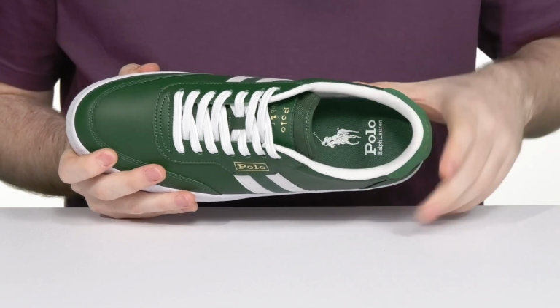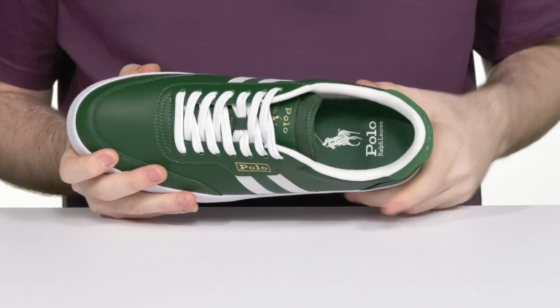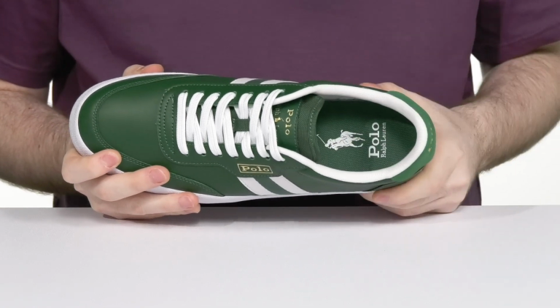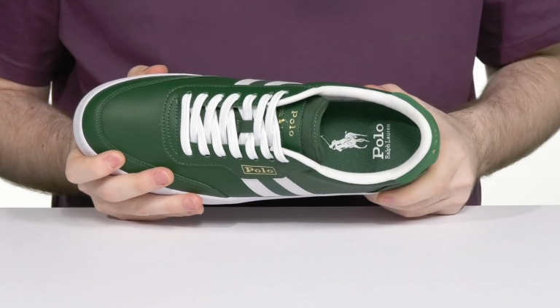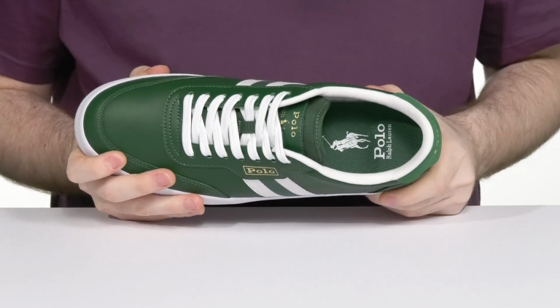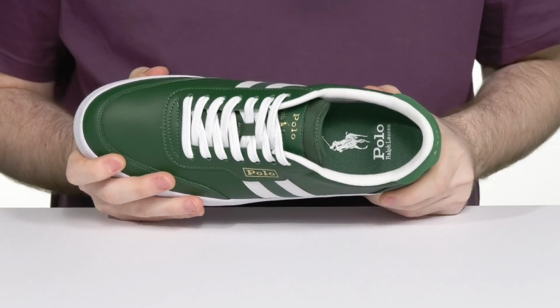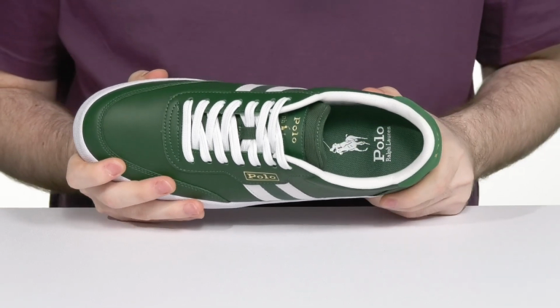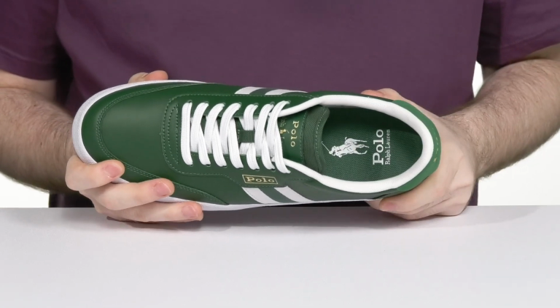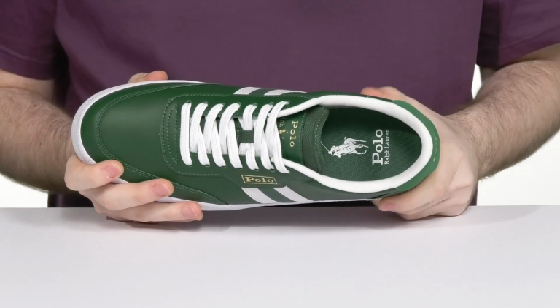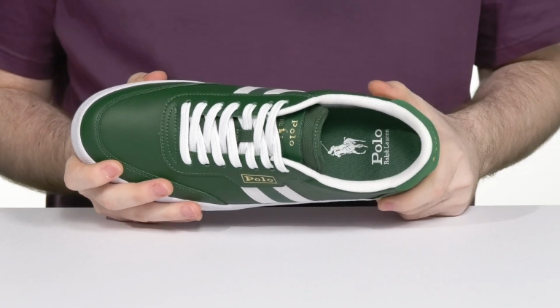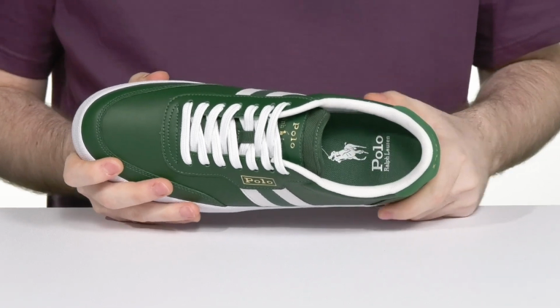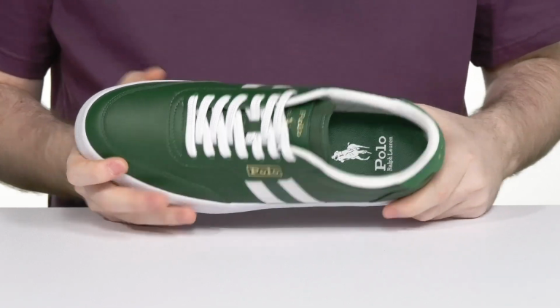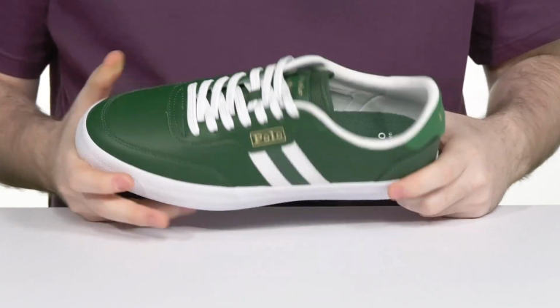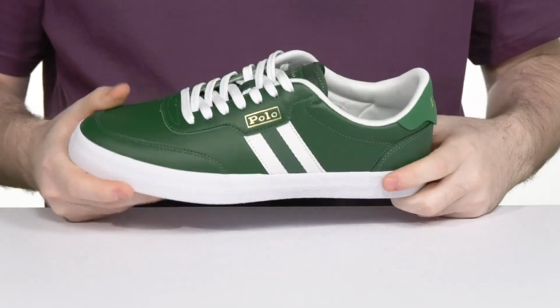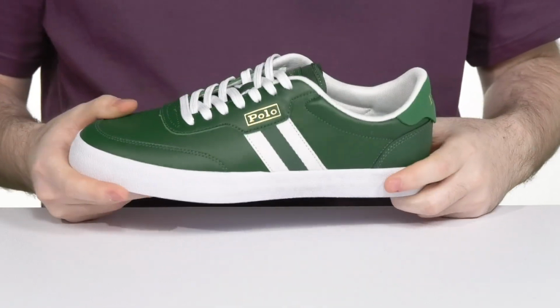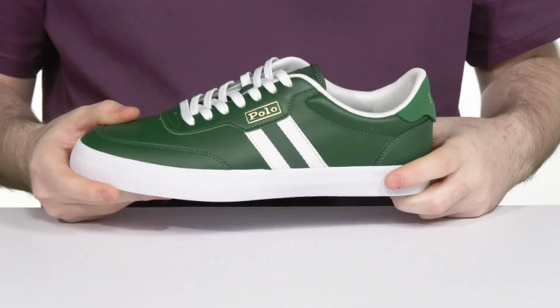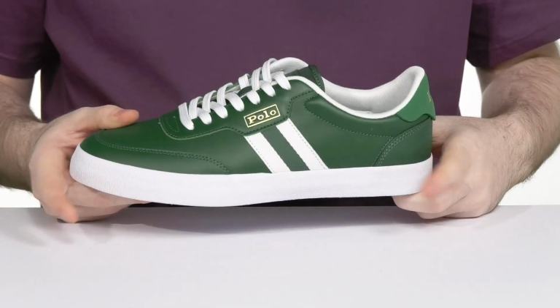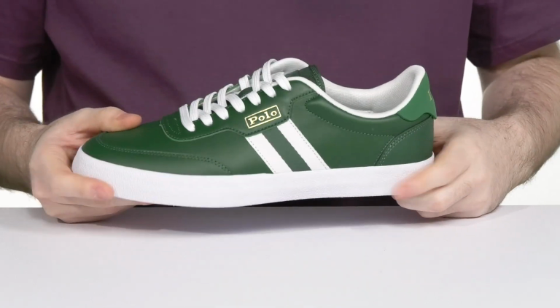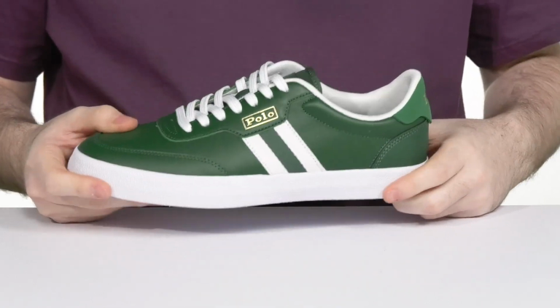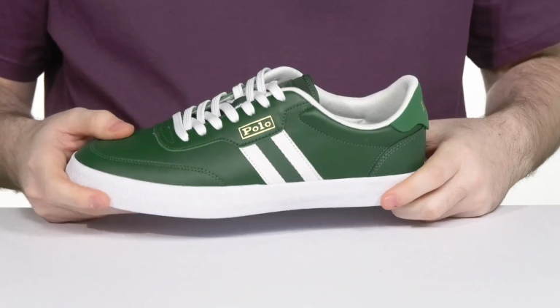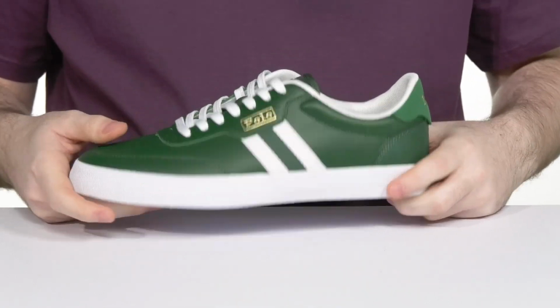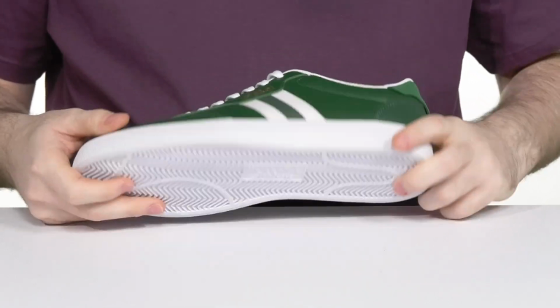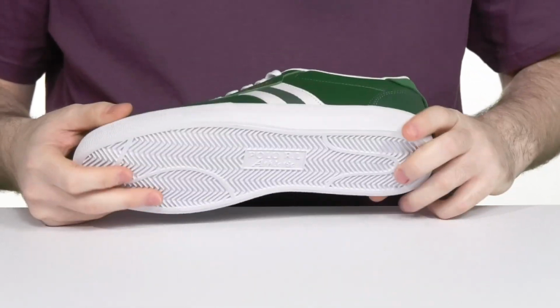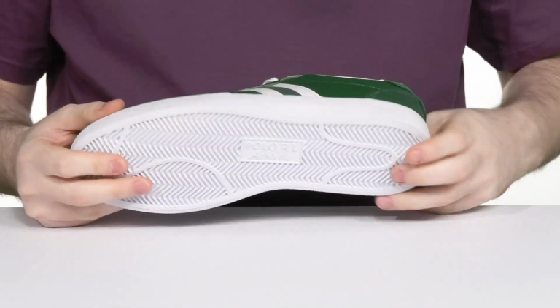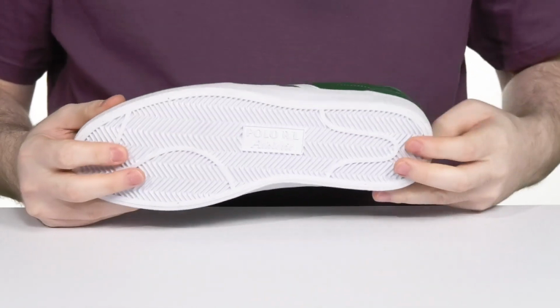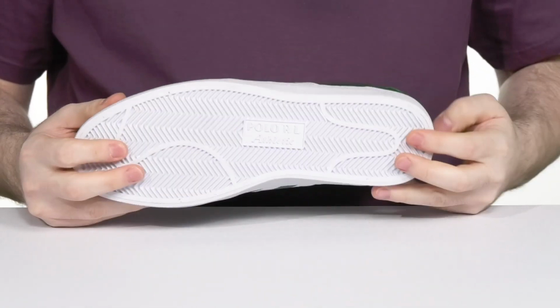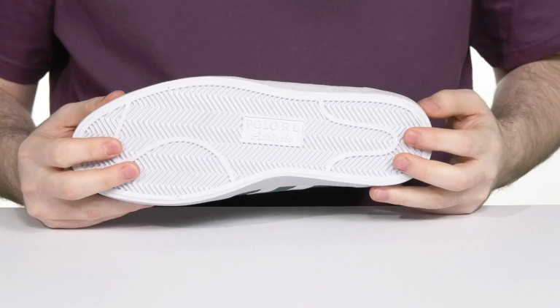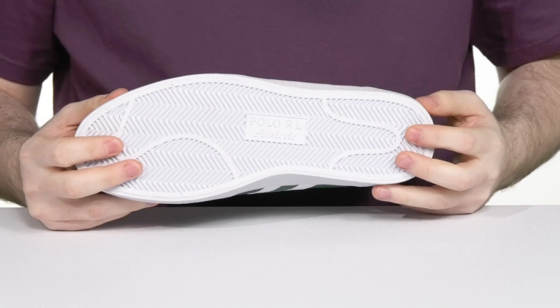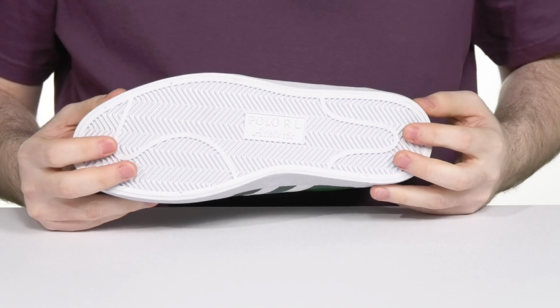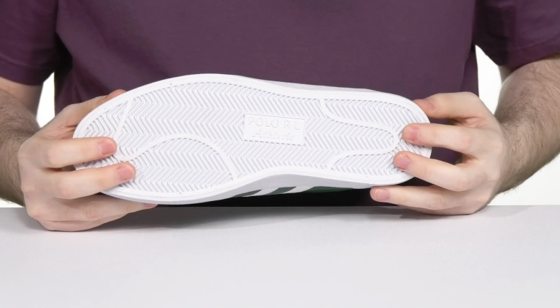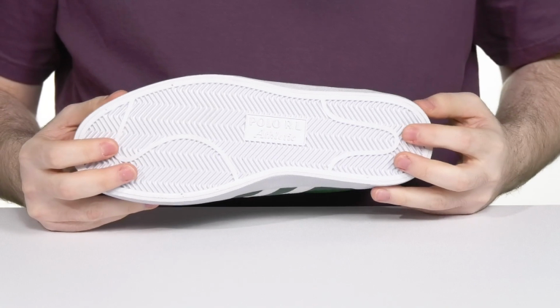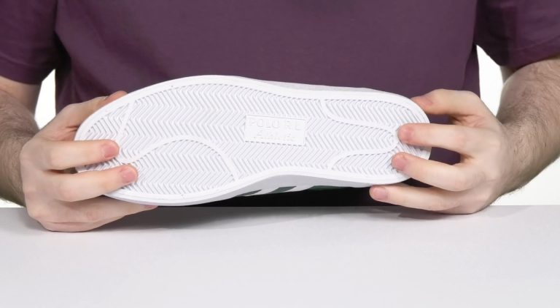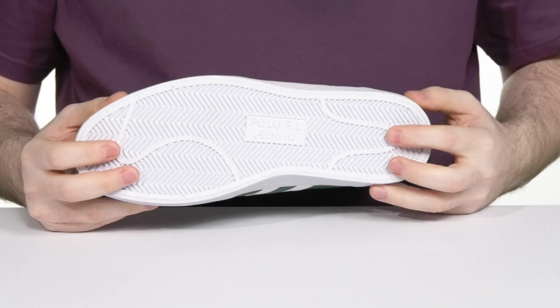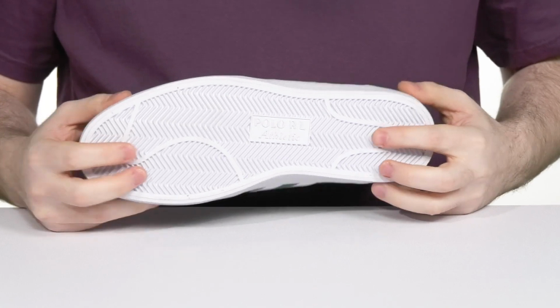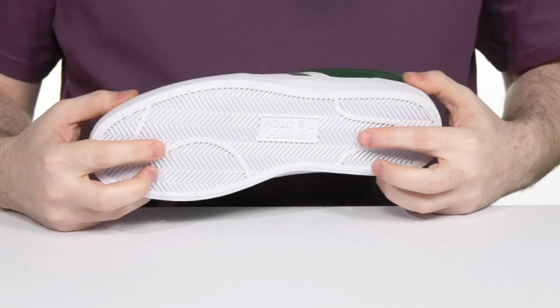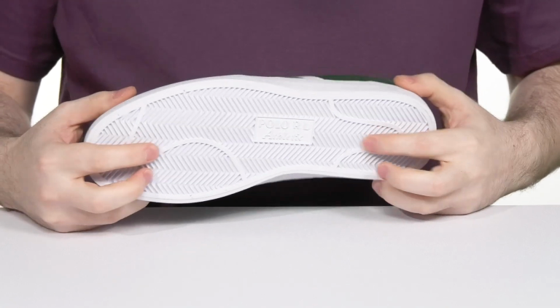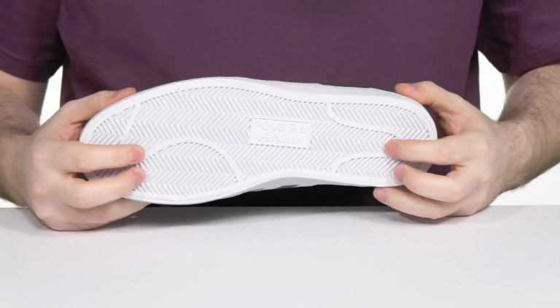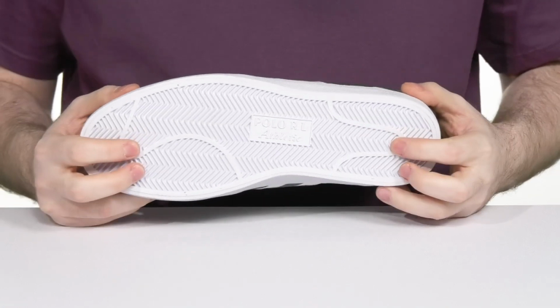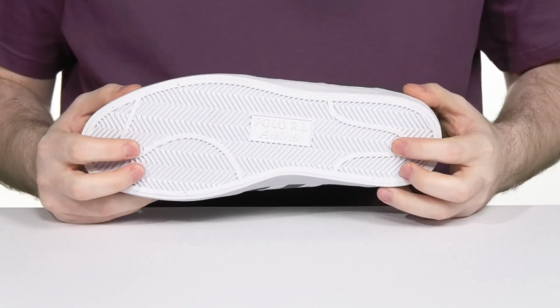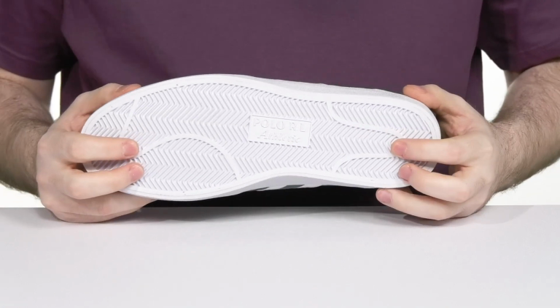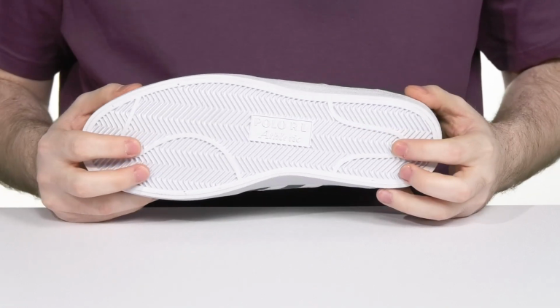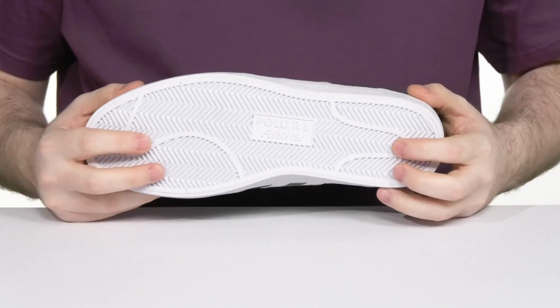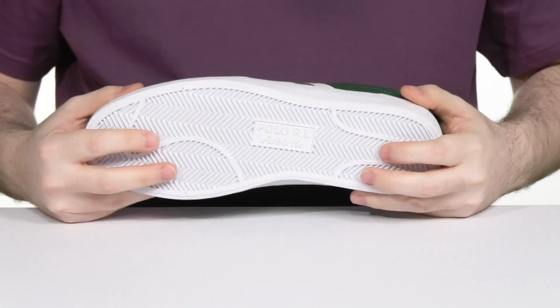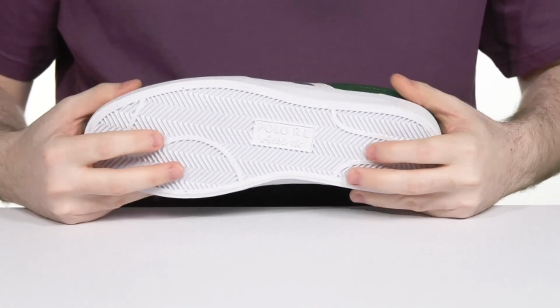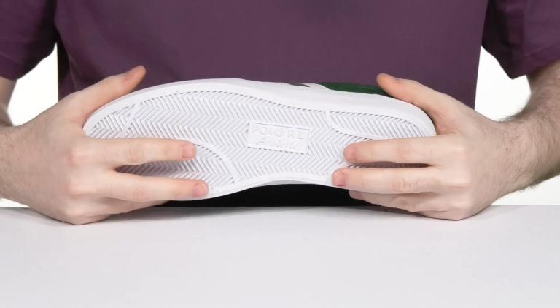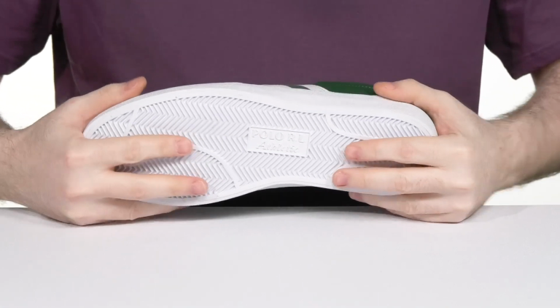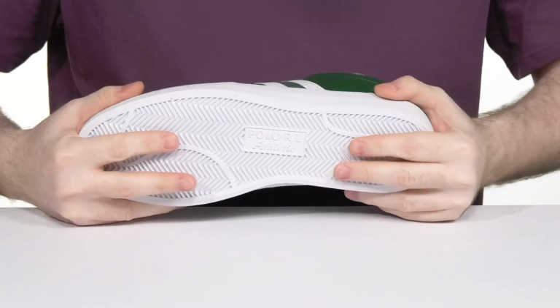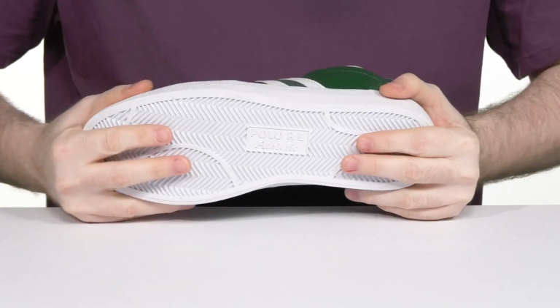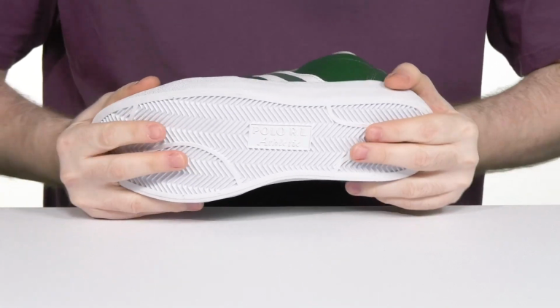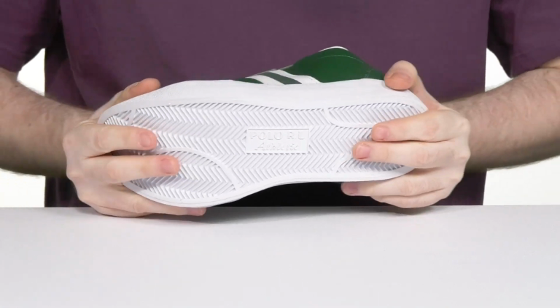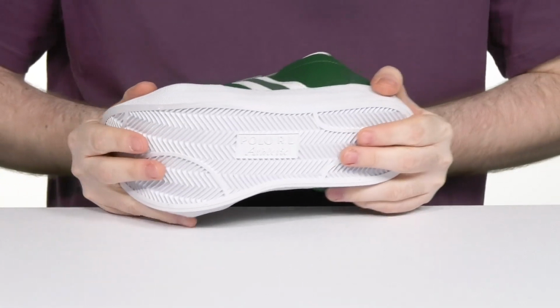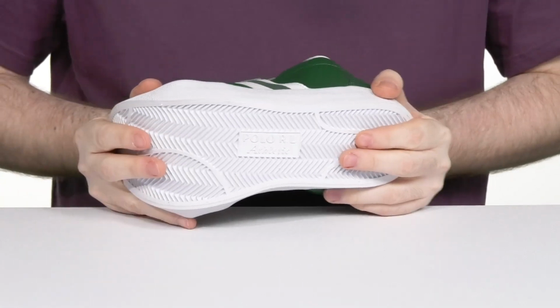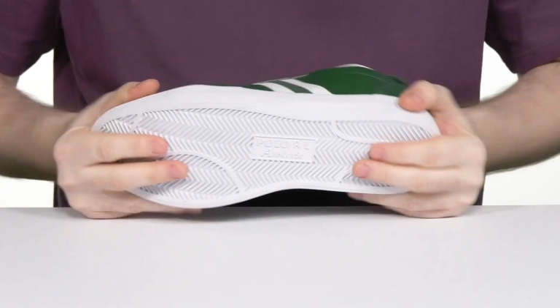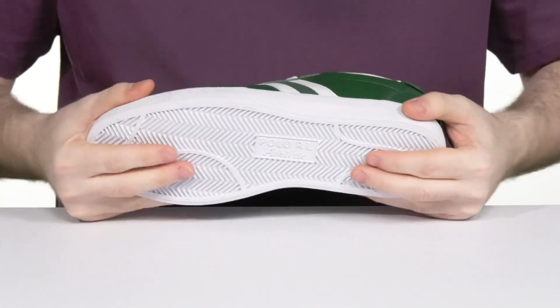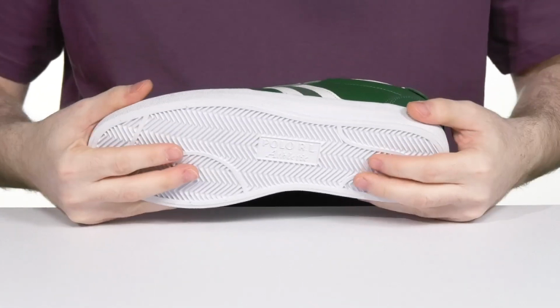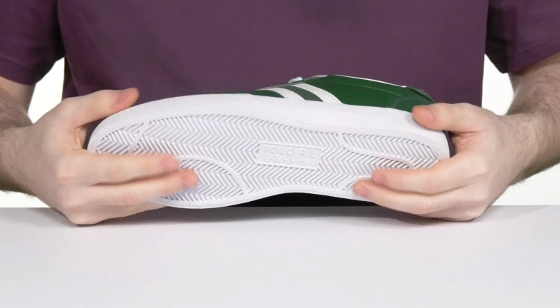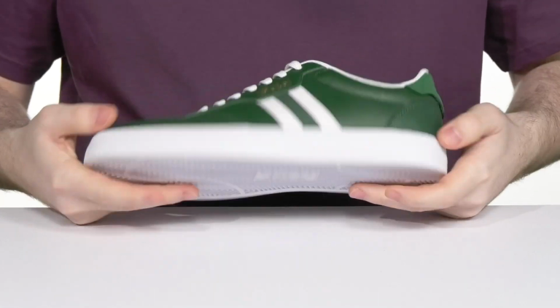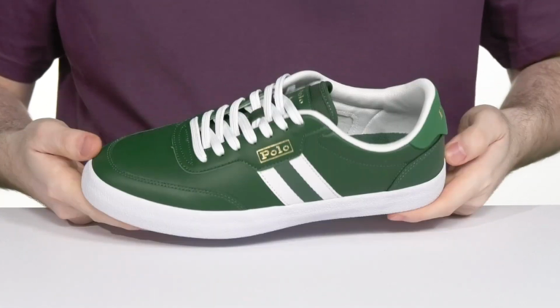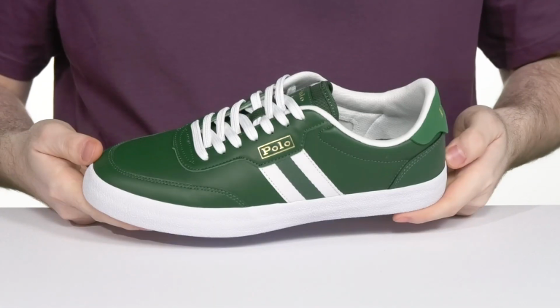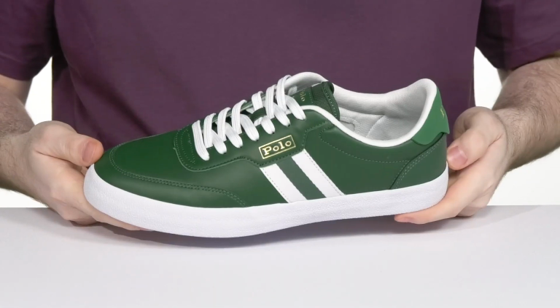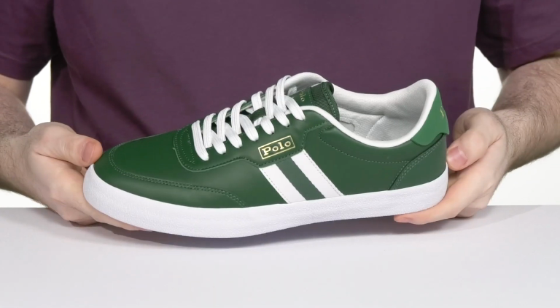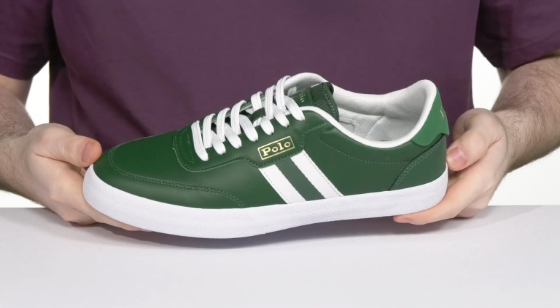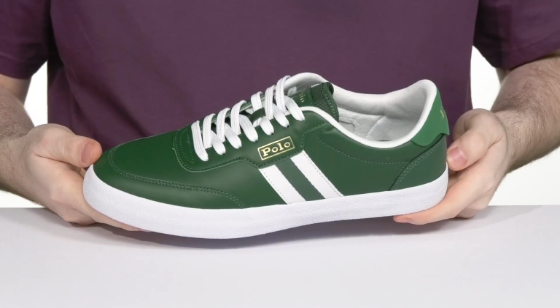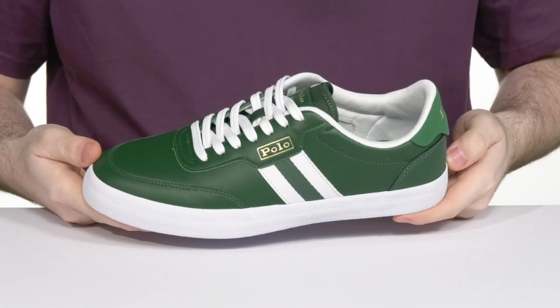Underneath it has a vulcanized rubber outsole that has a great textured grip, along with a ton of flex to keep you on the move.